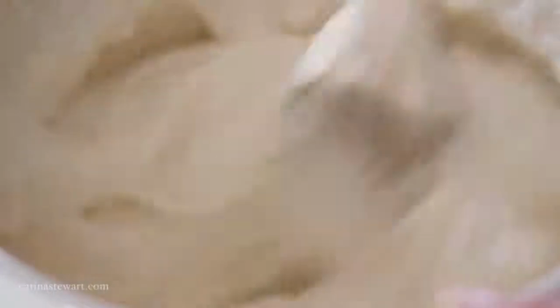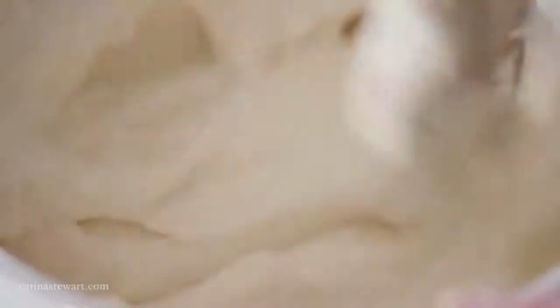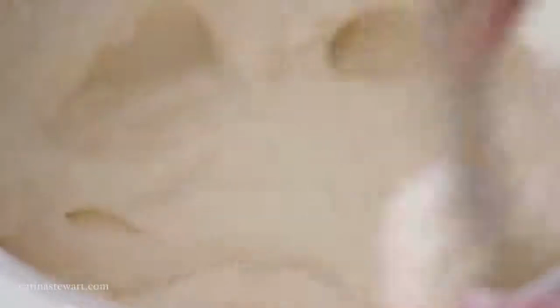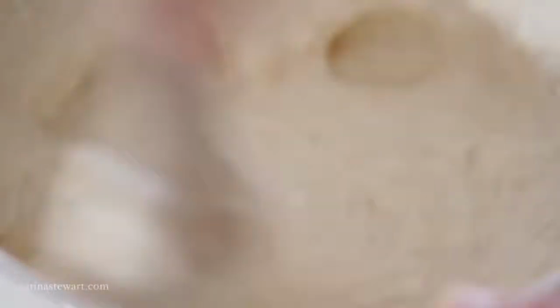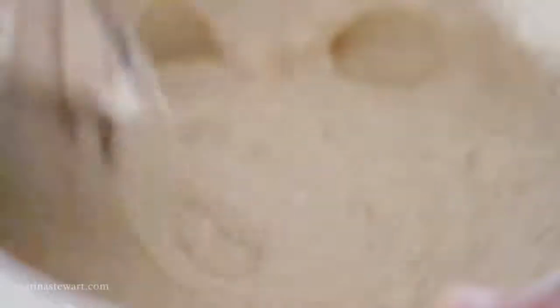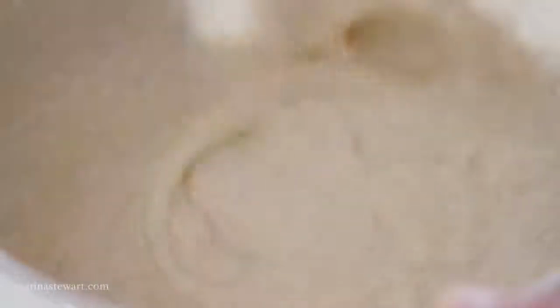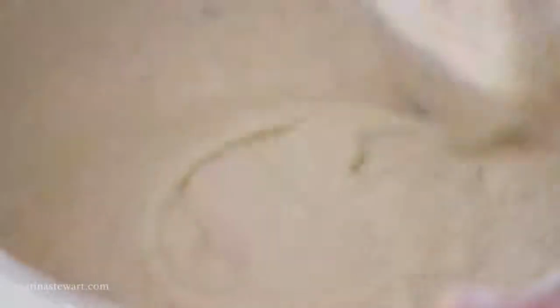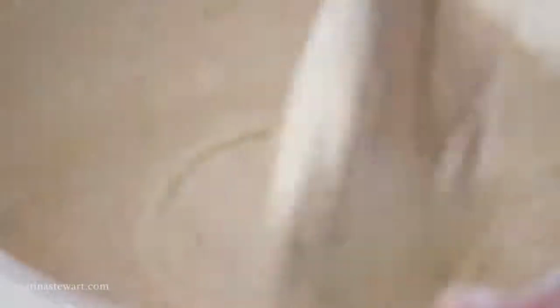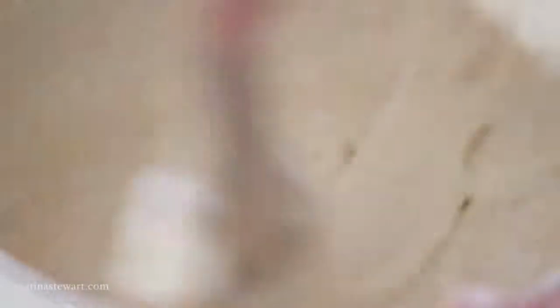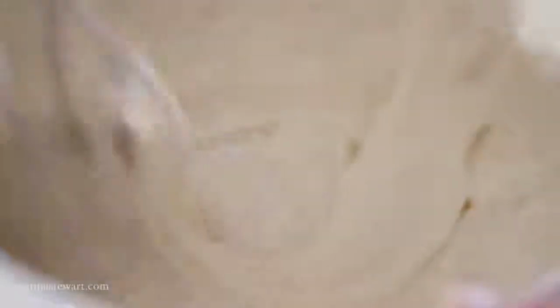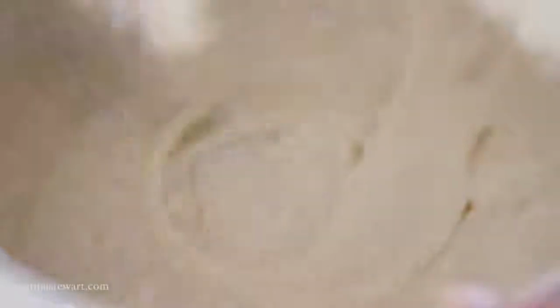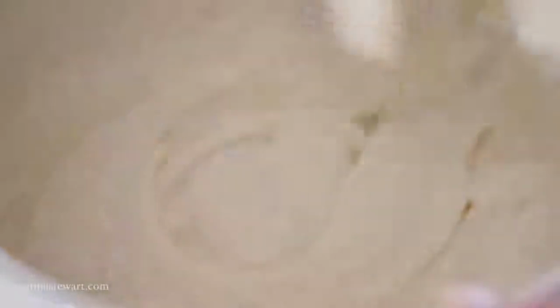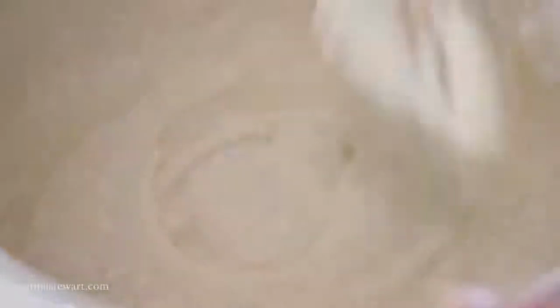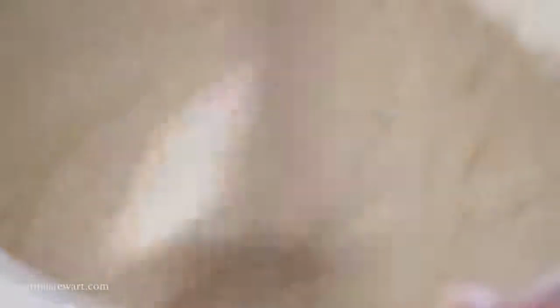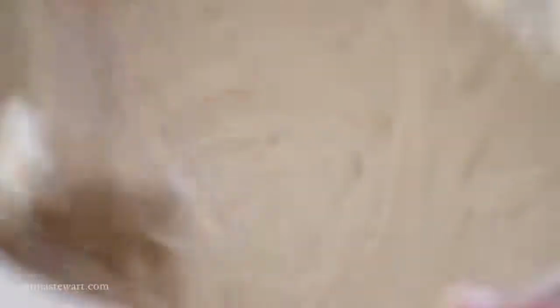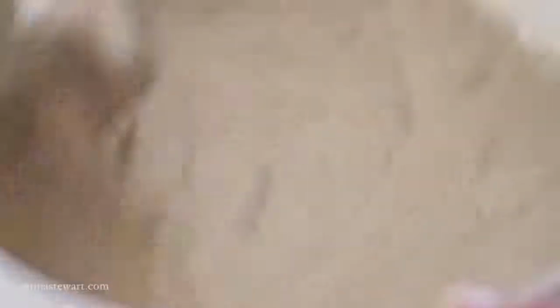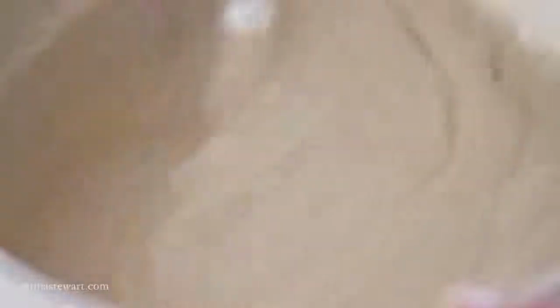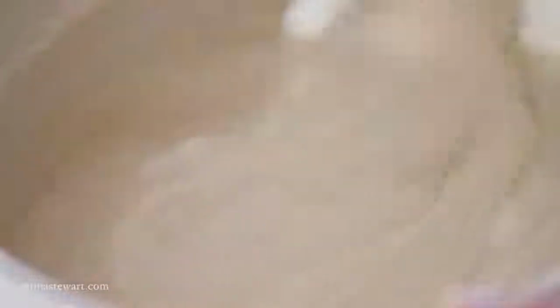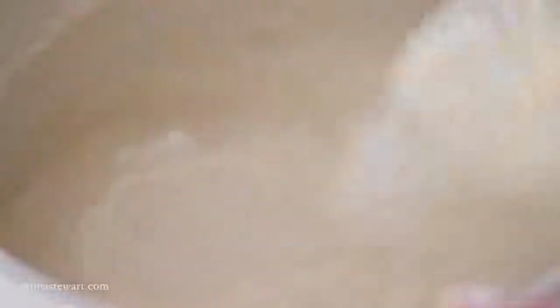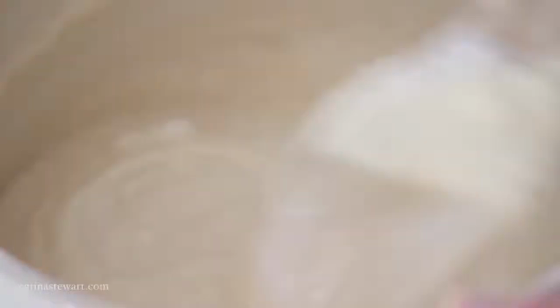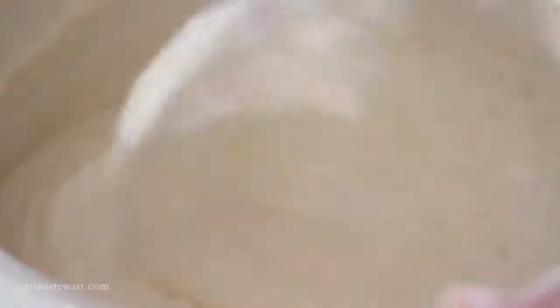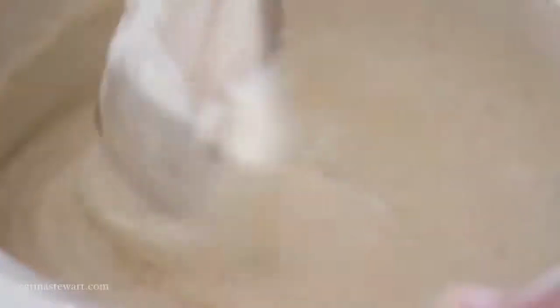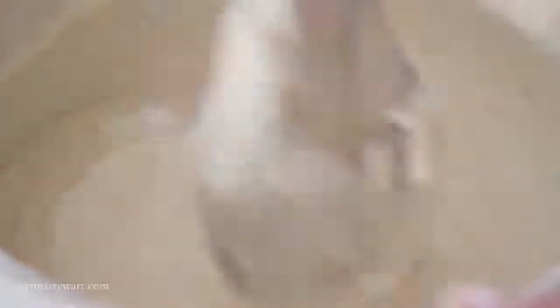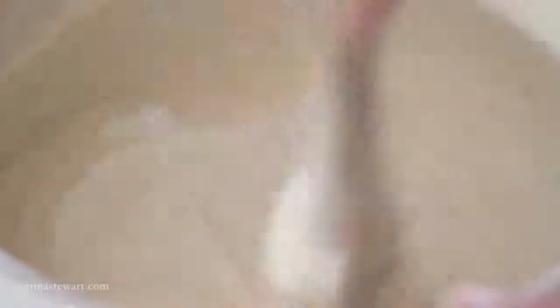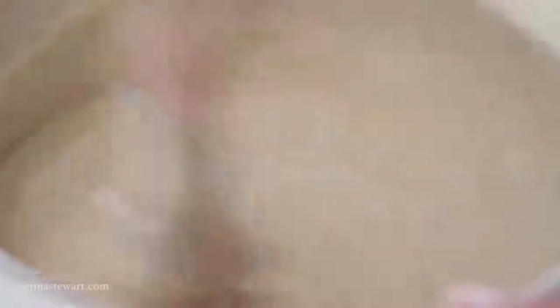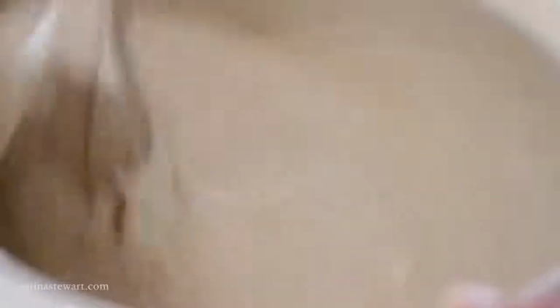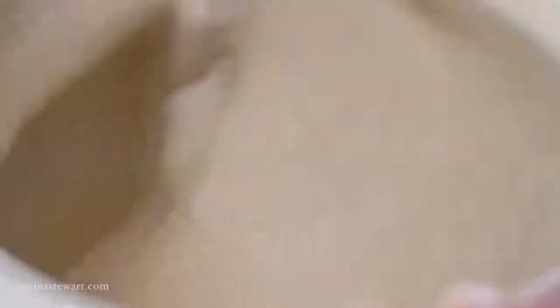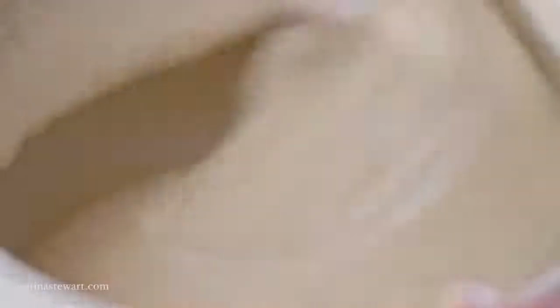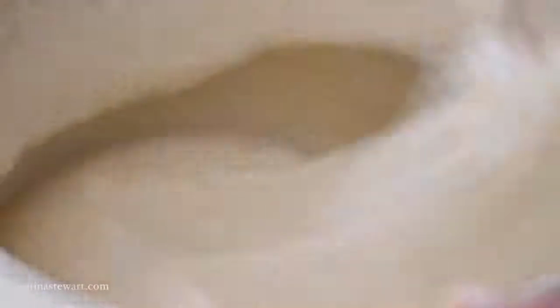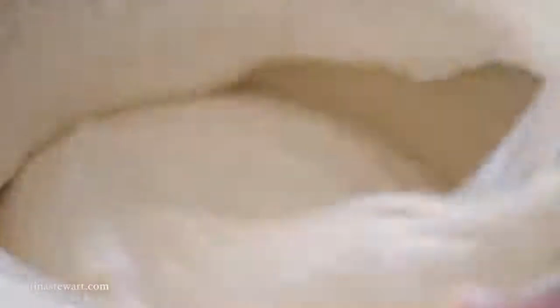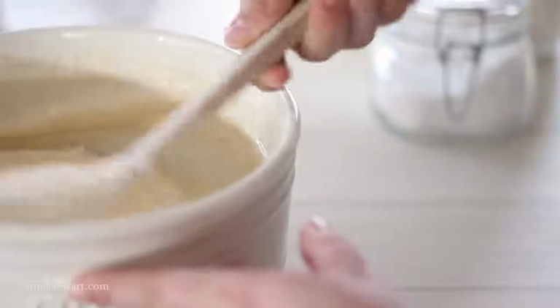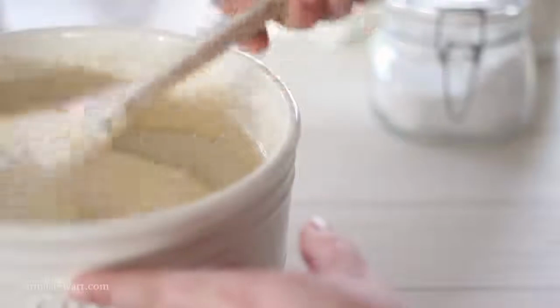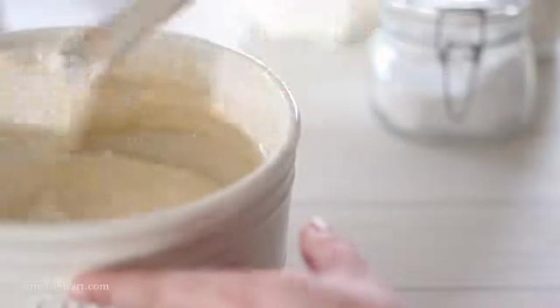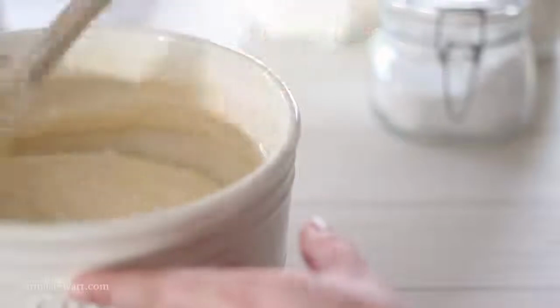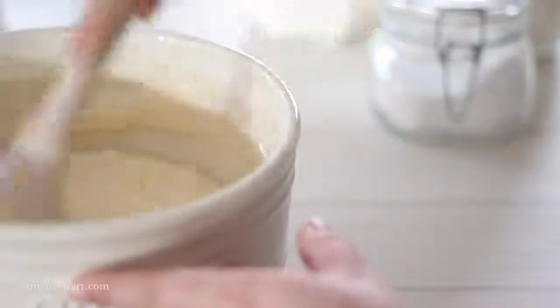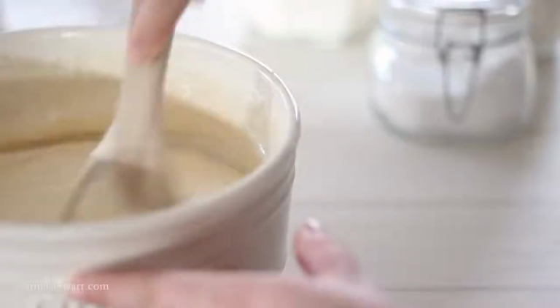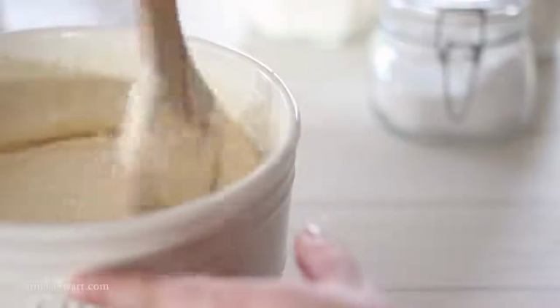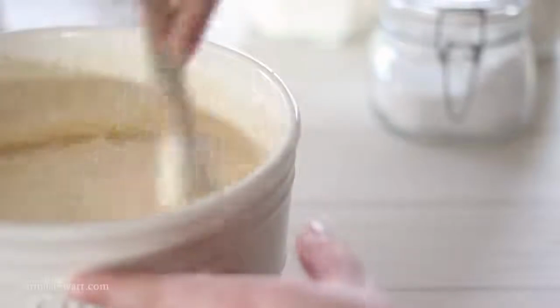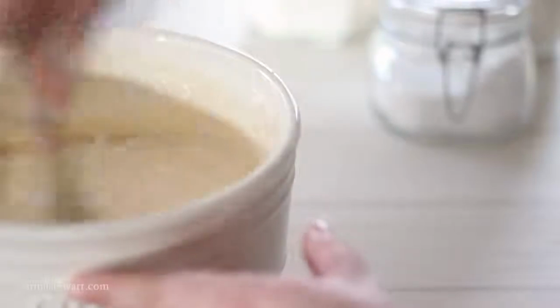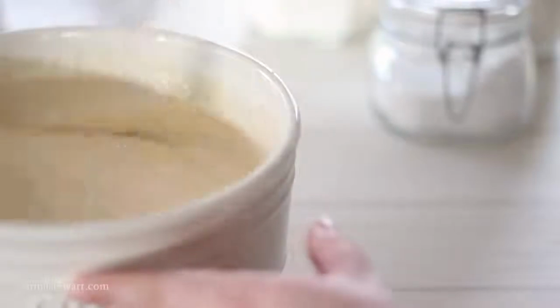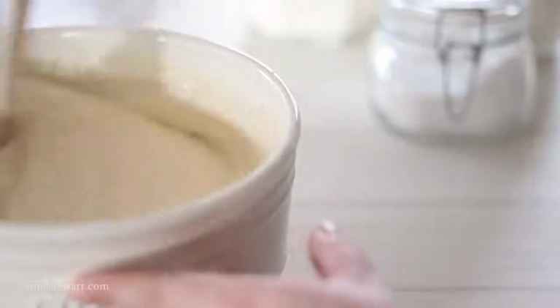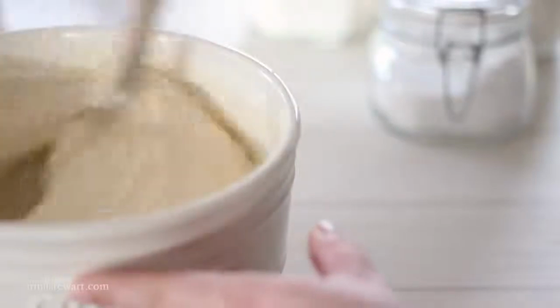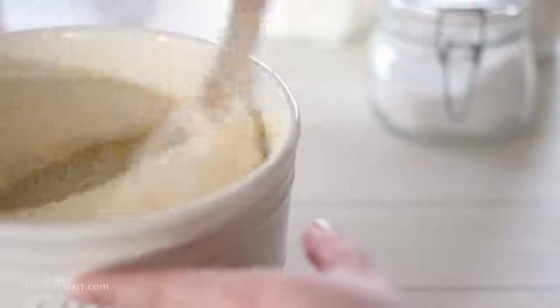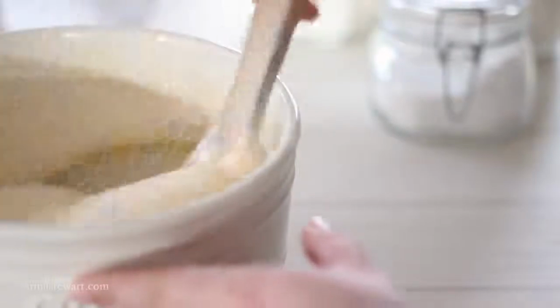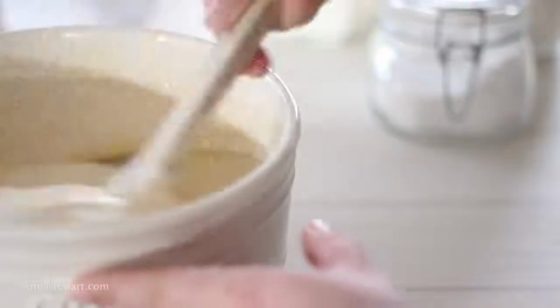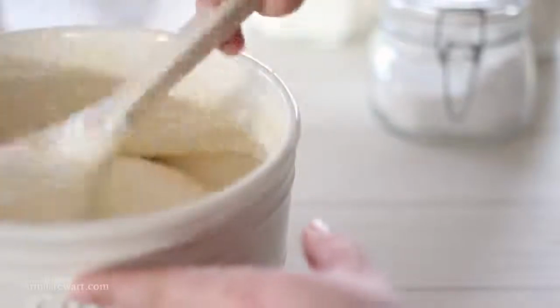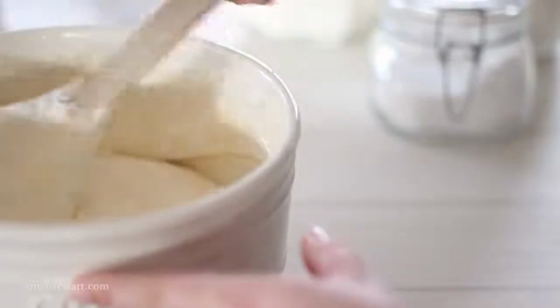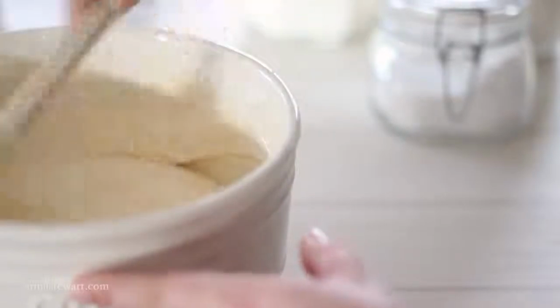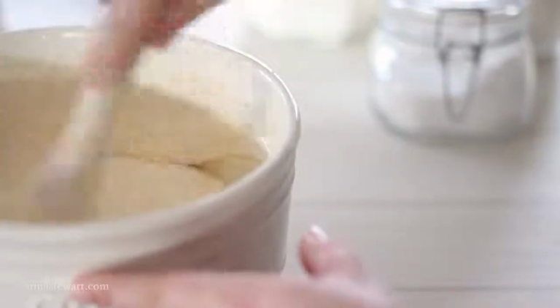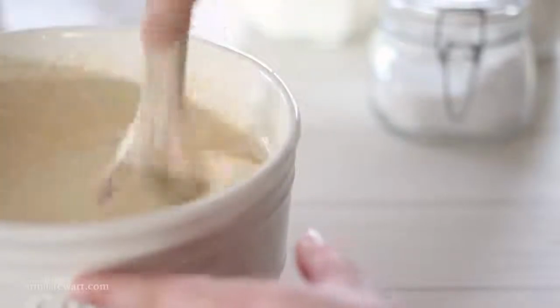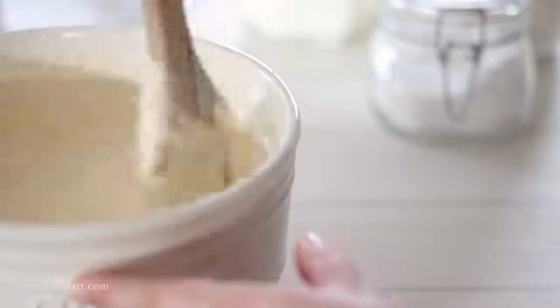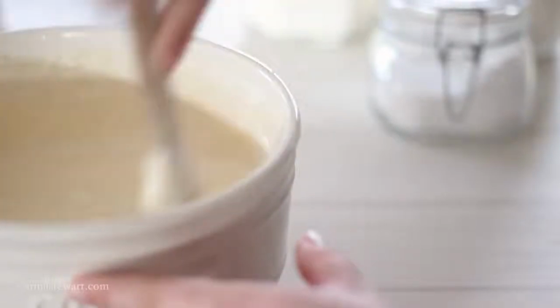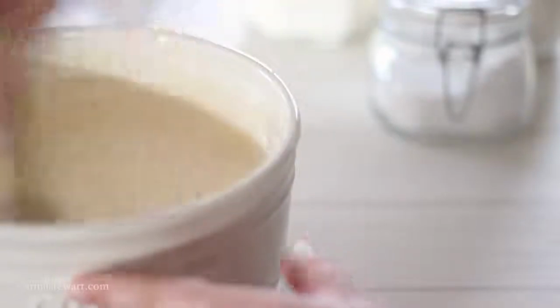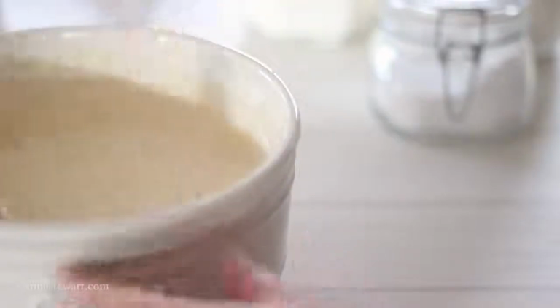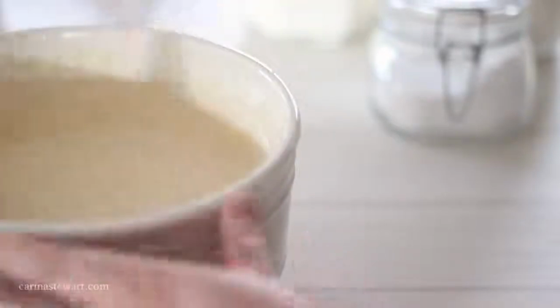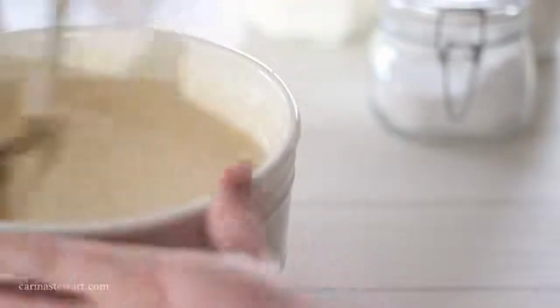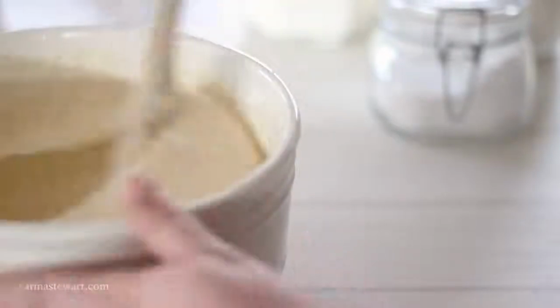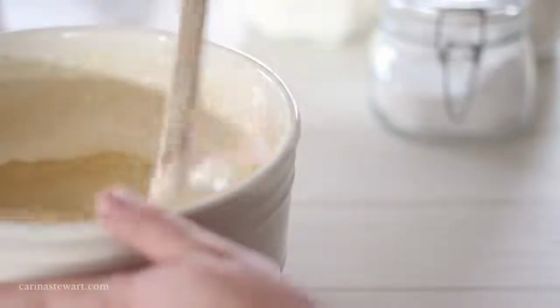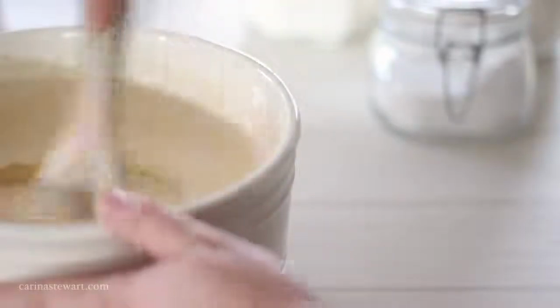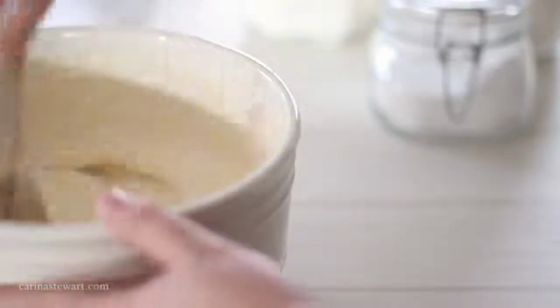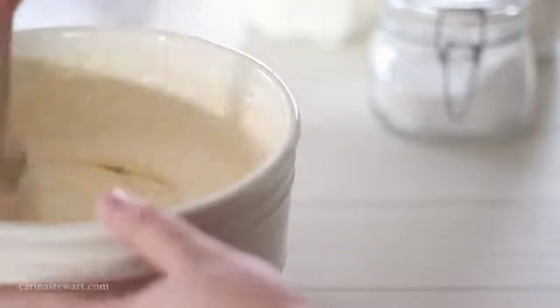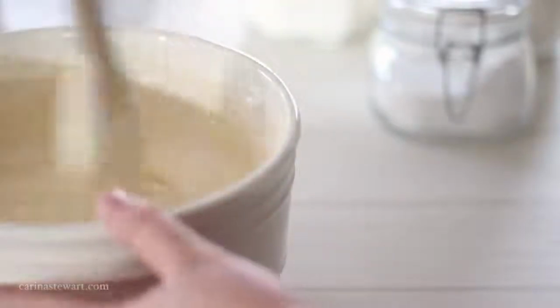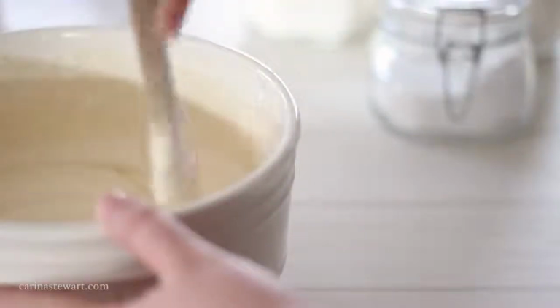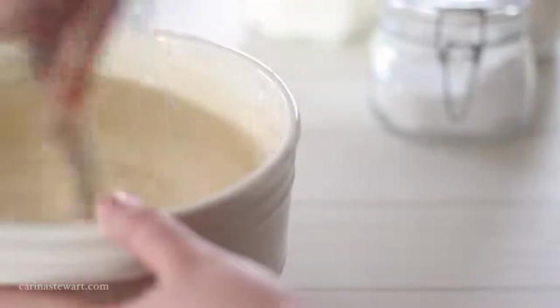These waffles keep so well in the freezer — they are great to have on hand for when you want something easy without having to do much cooking.